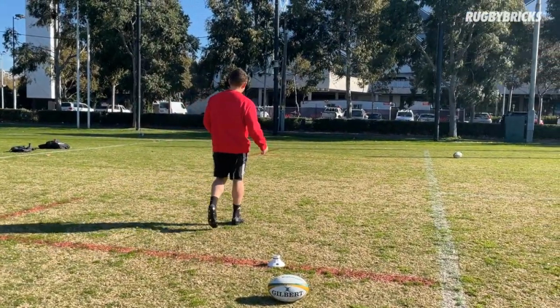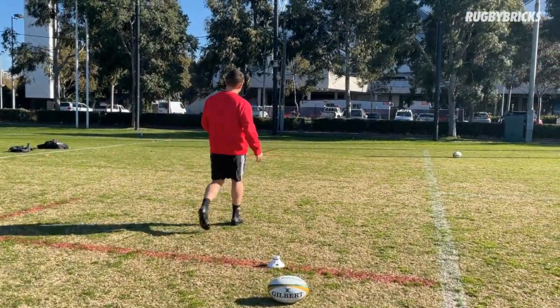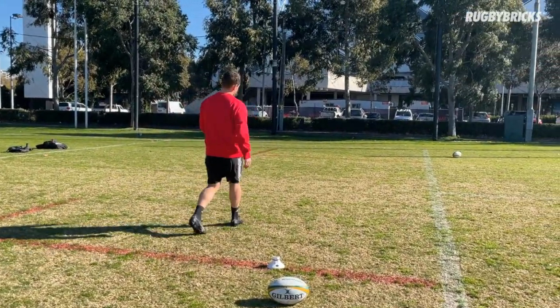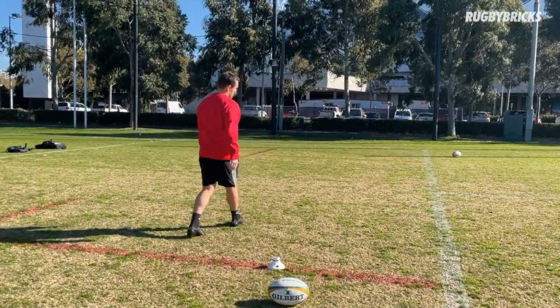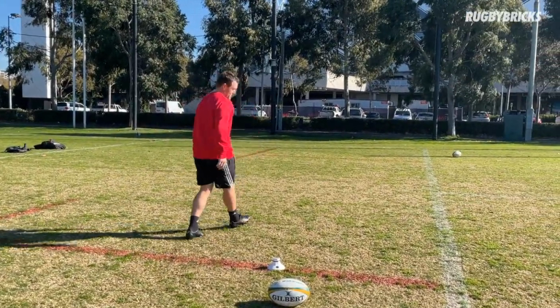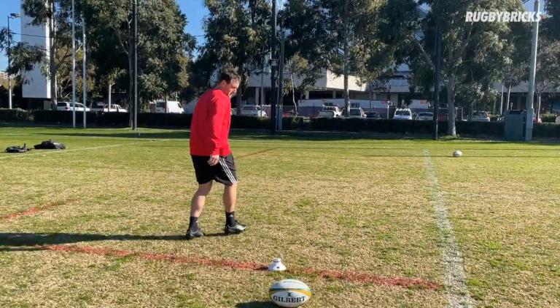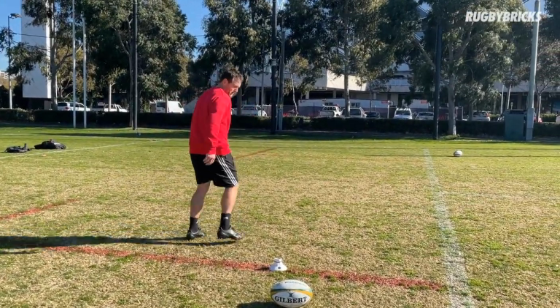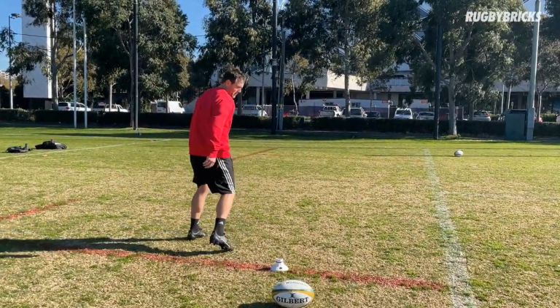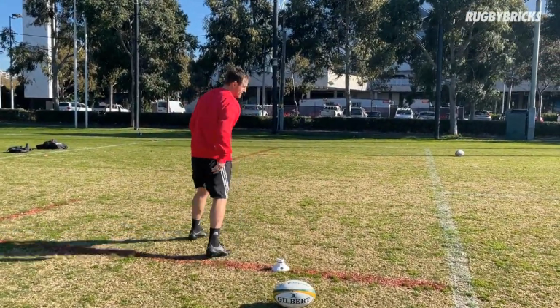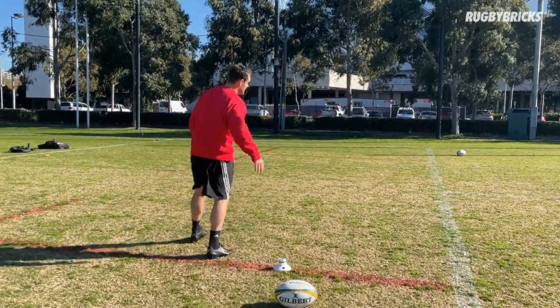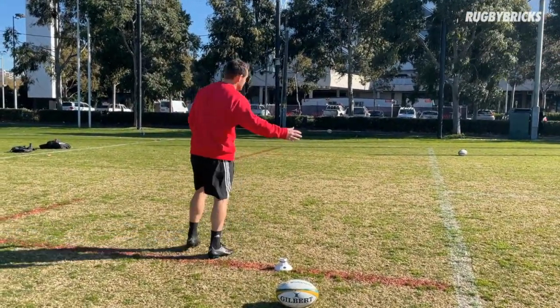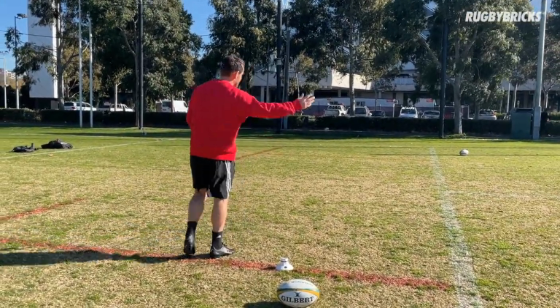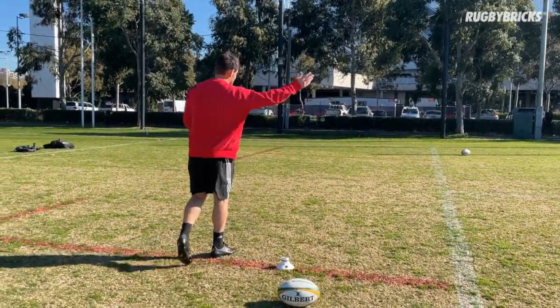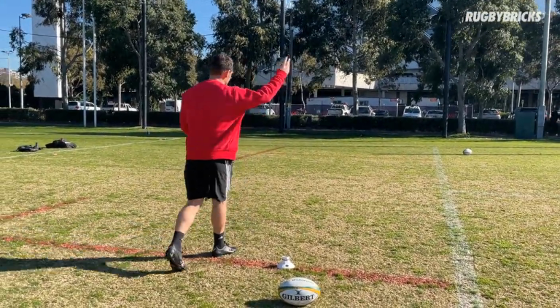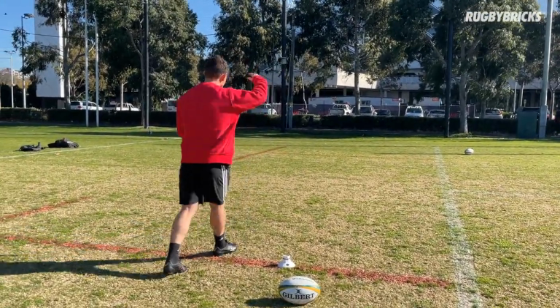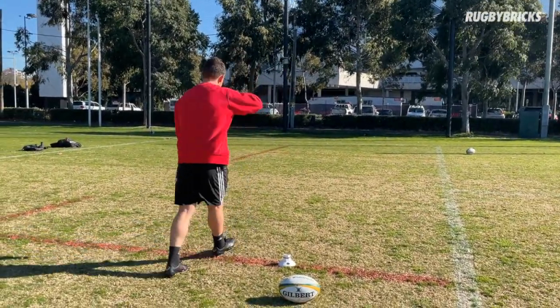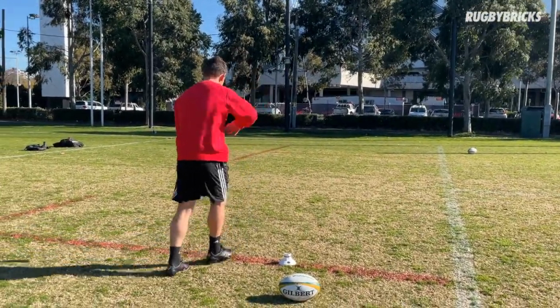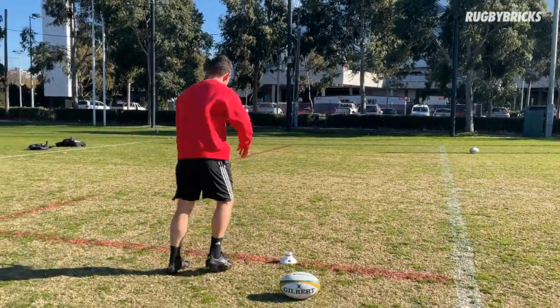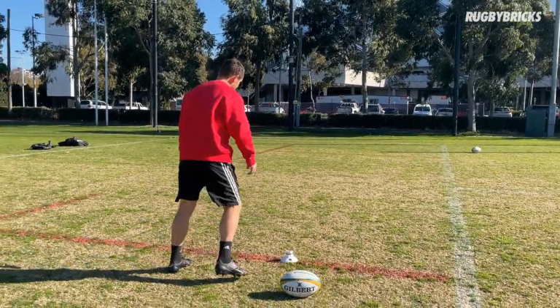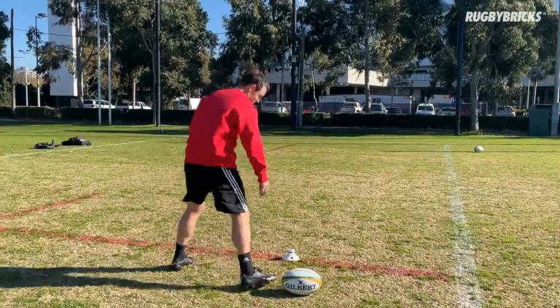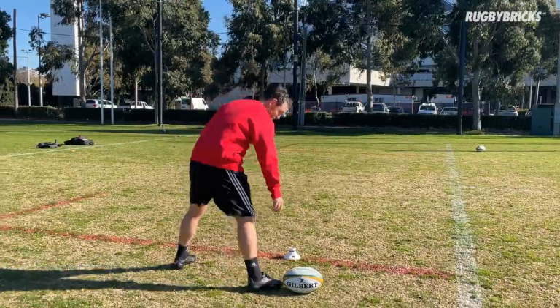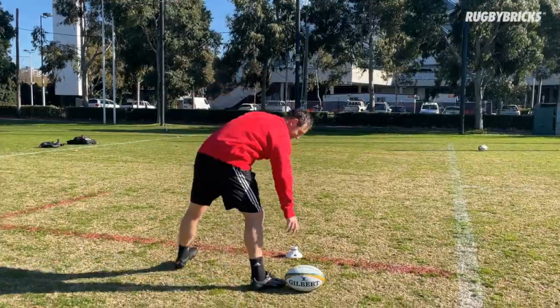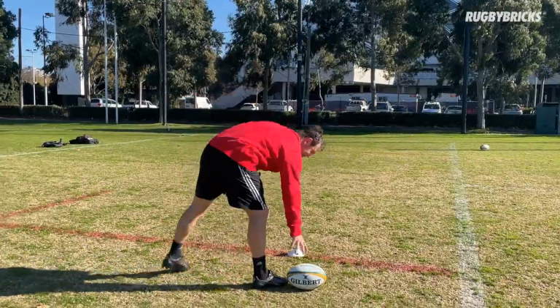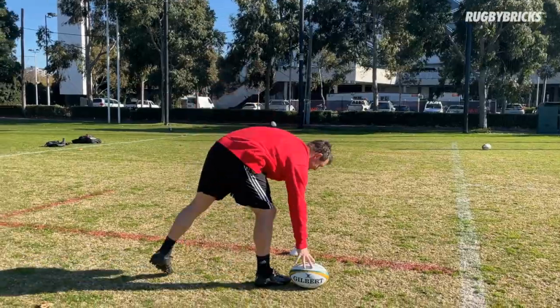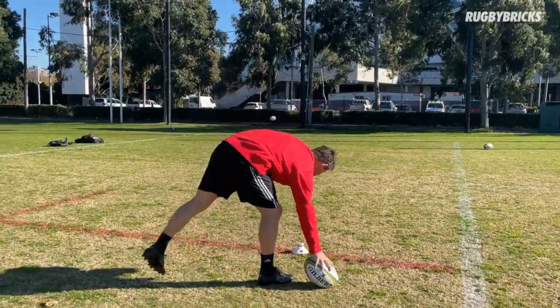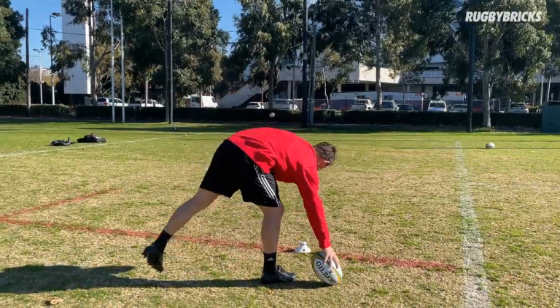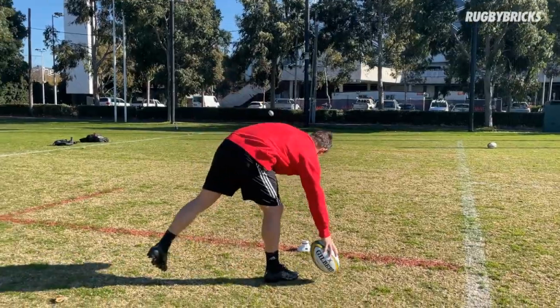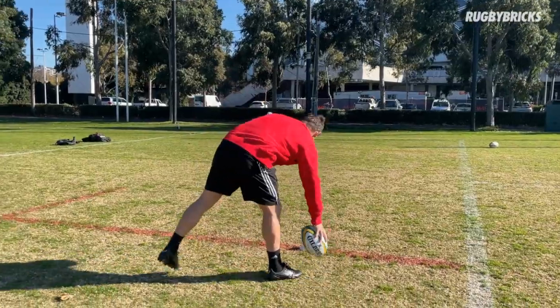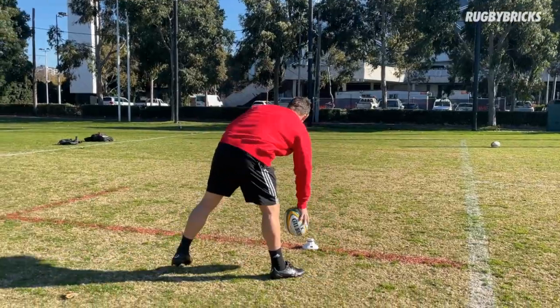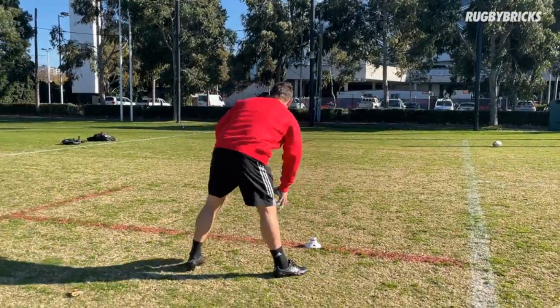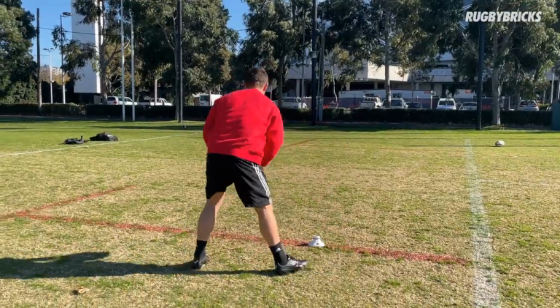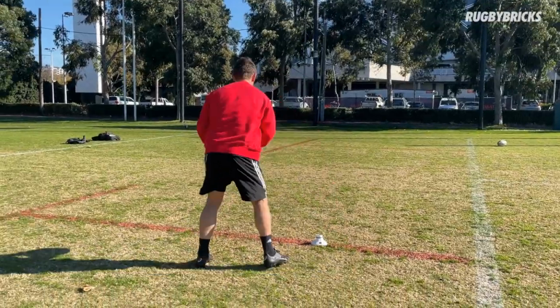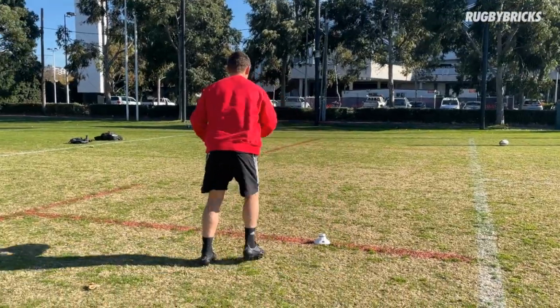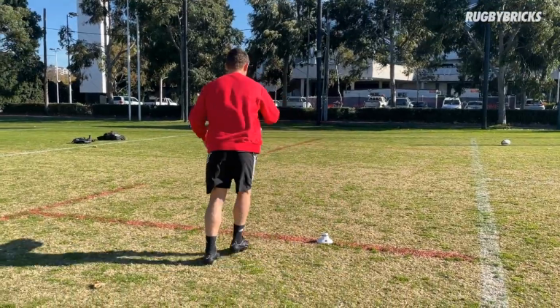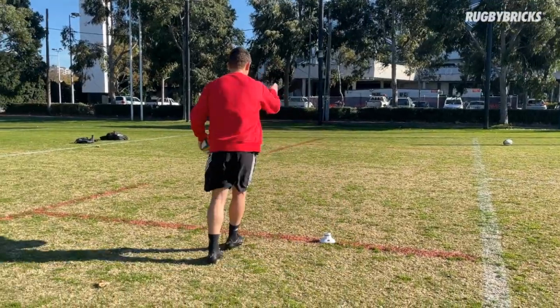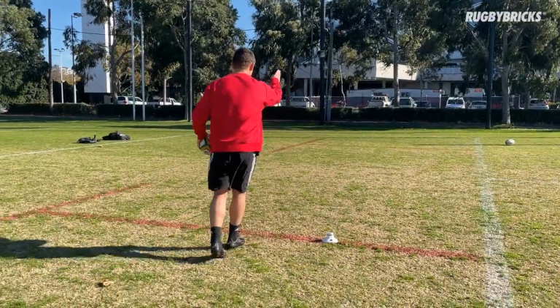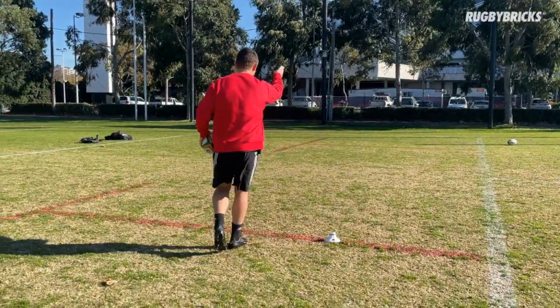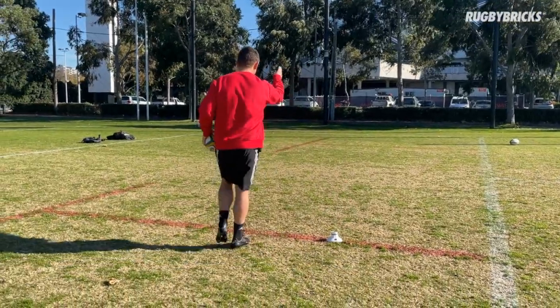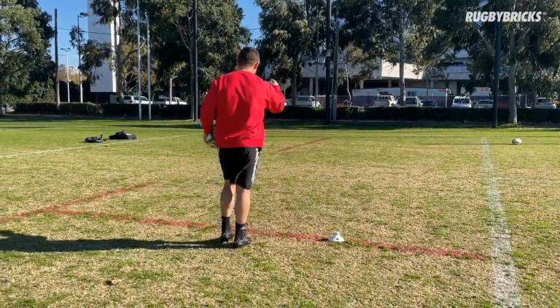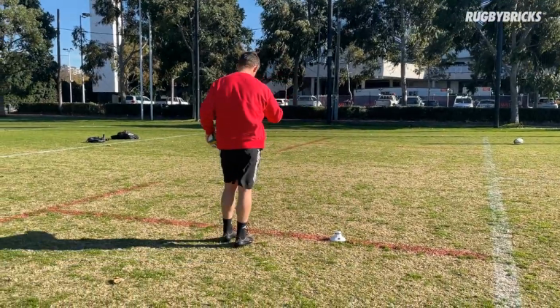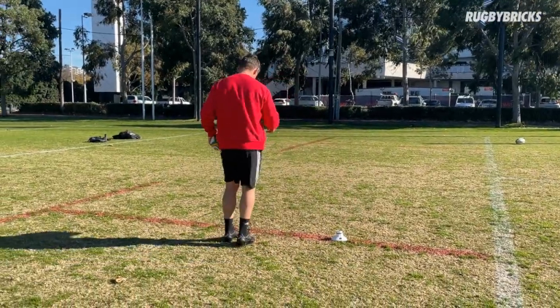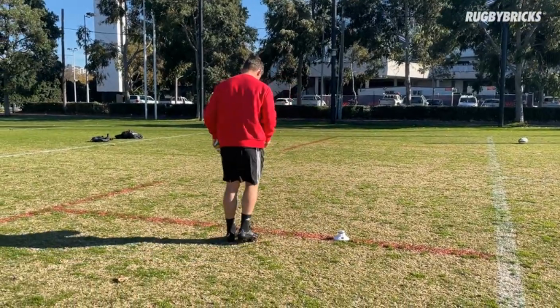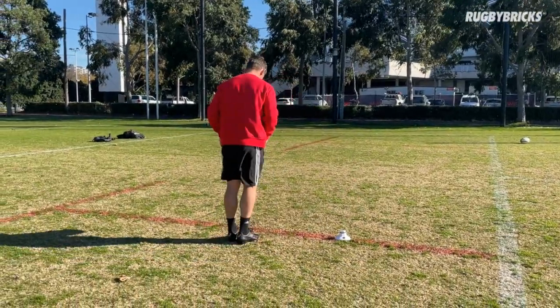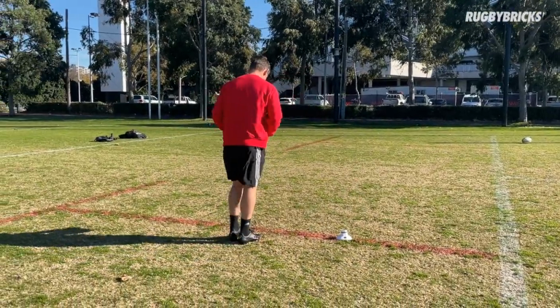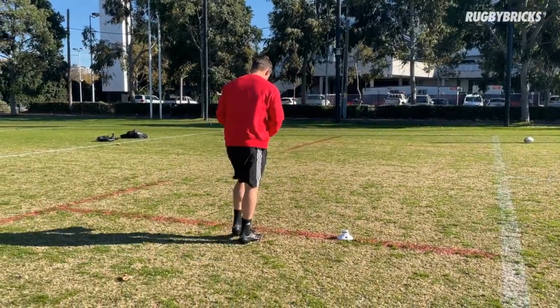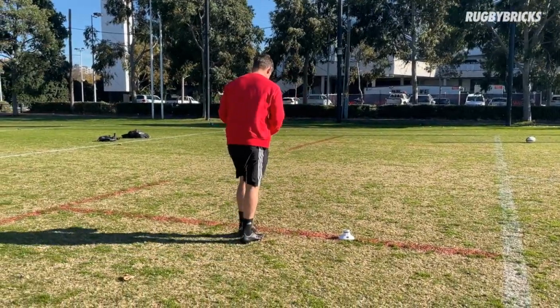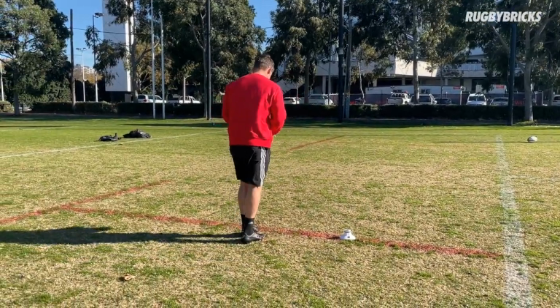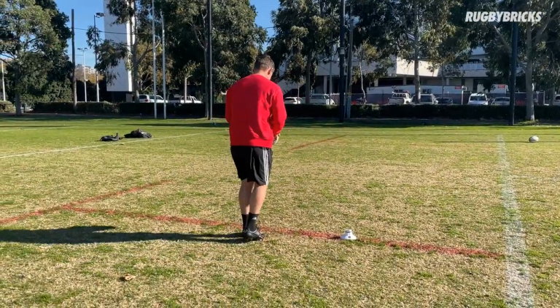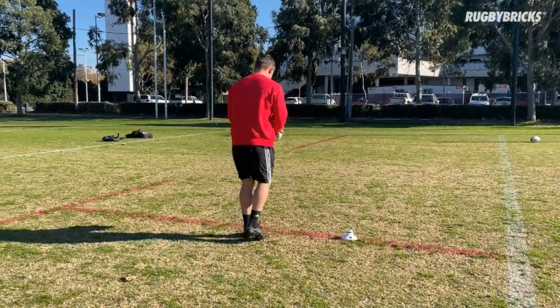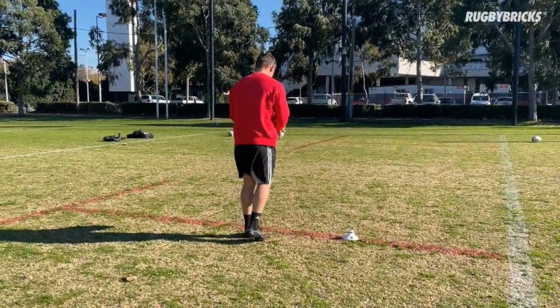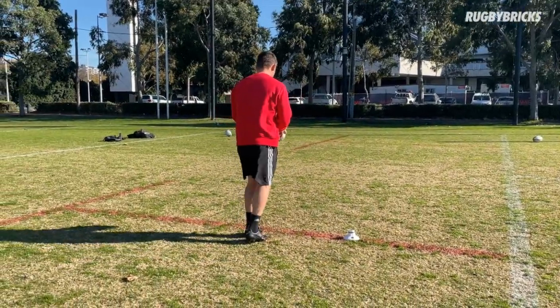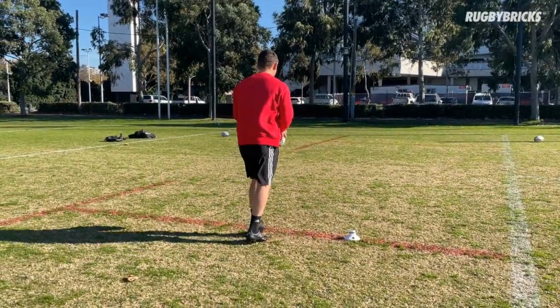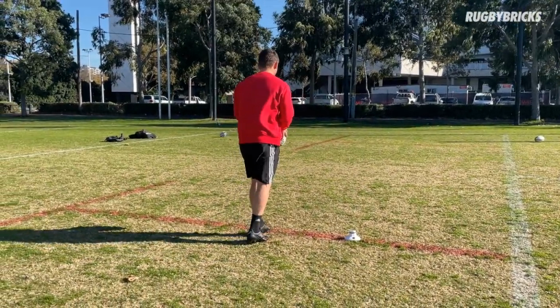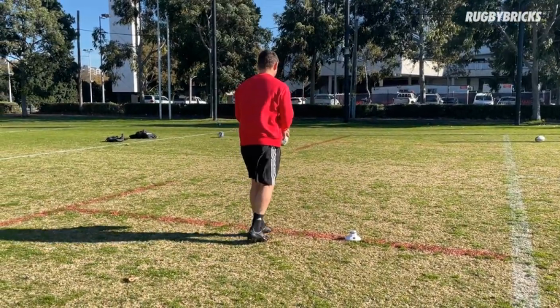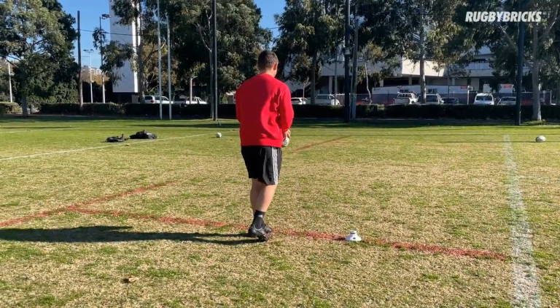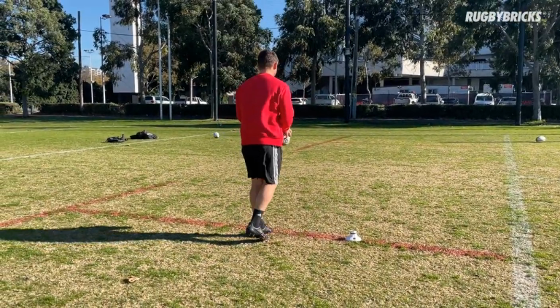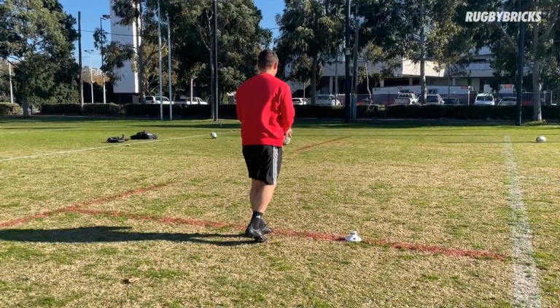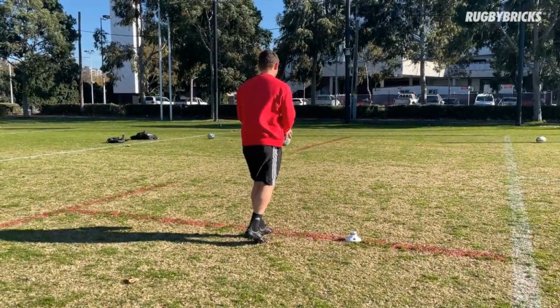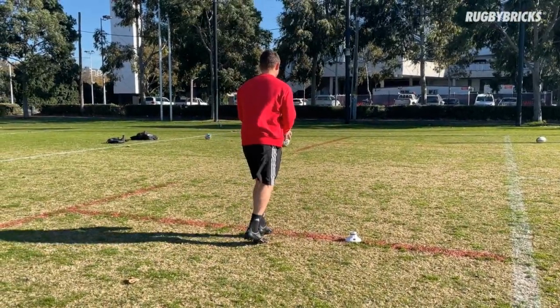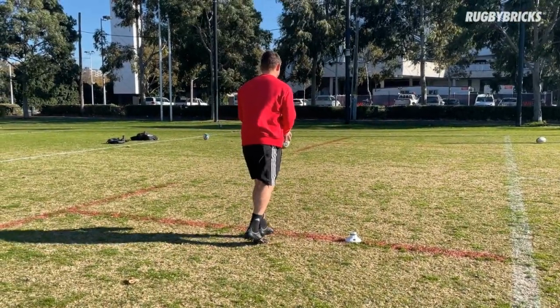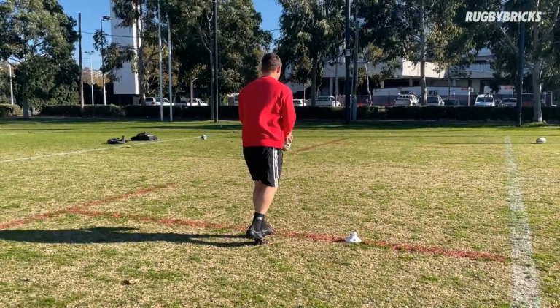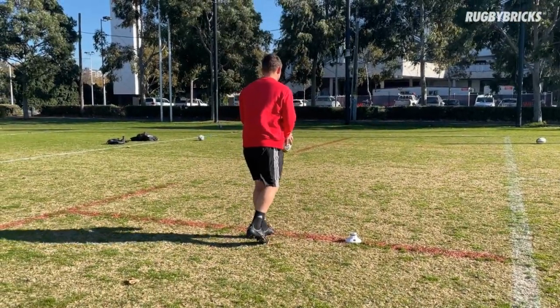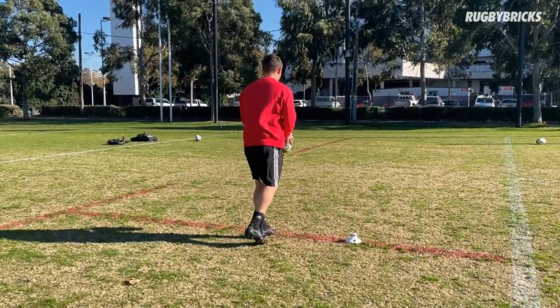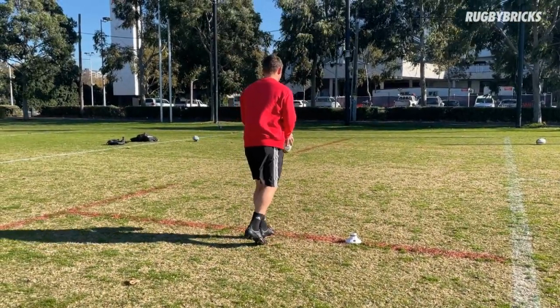Got a big right to left breeze happening here, so I'm just trying to start them a little bit right, directly in front of me.